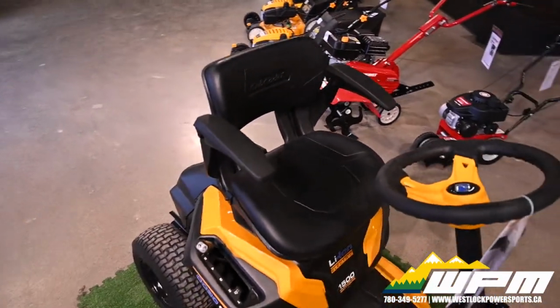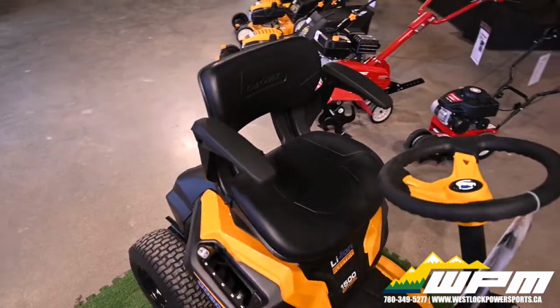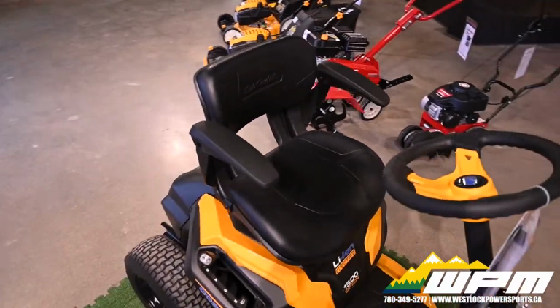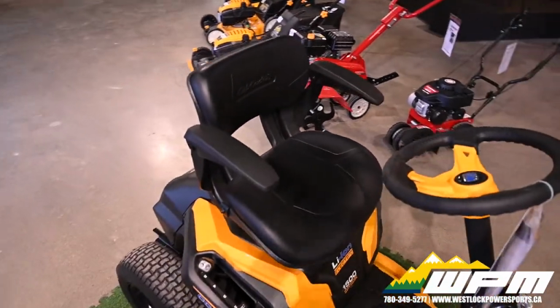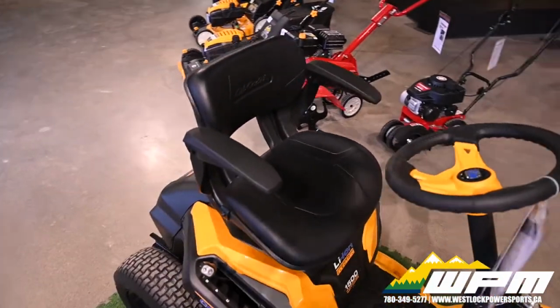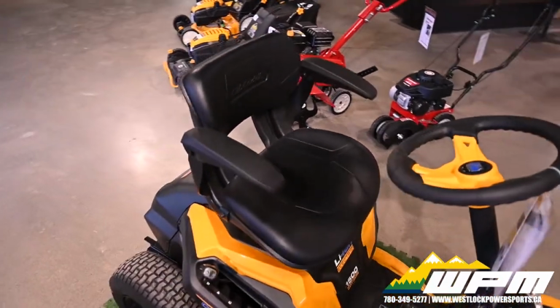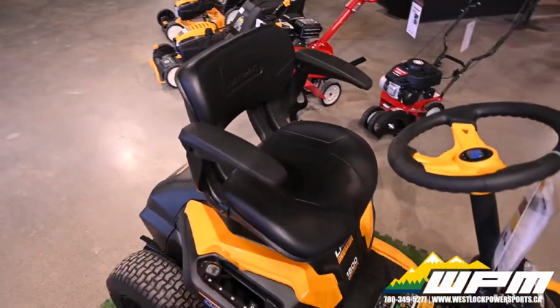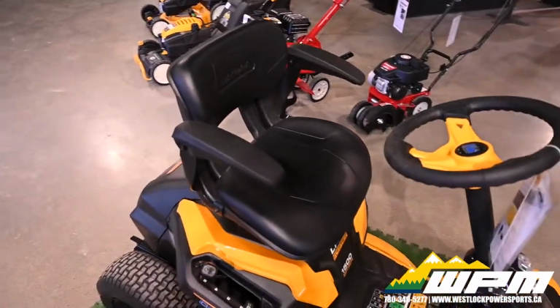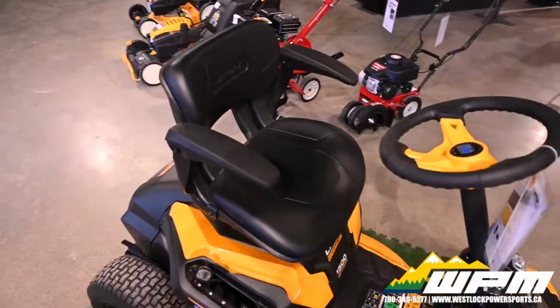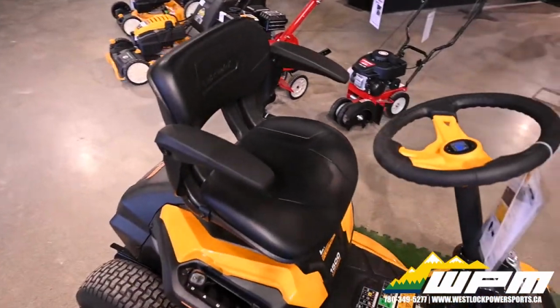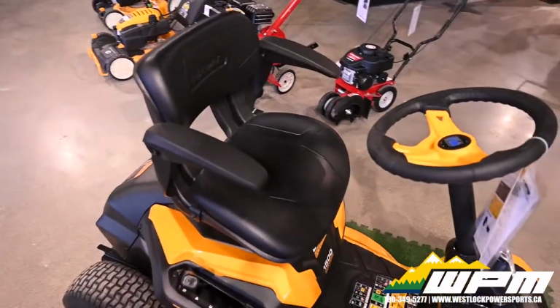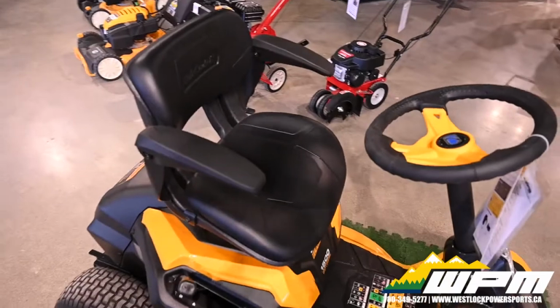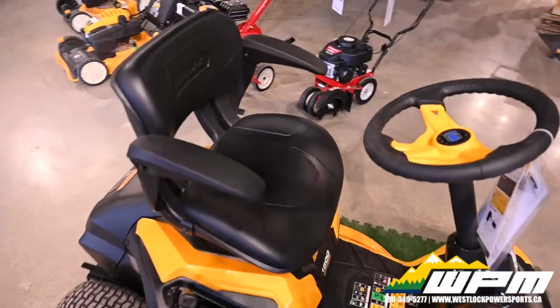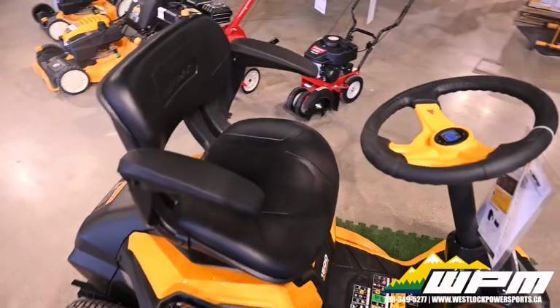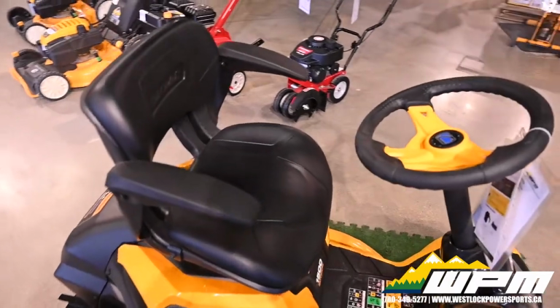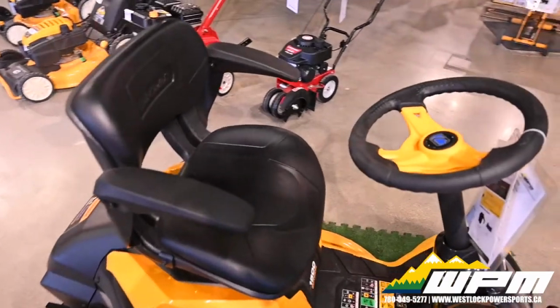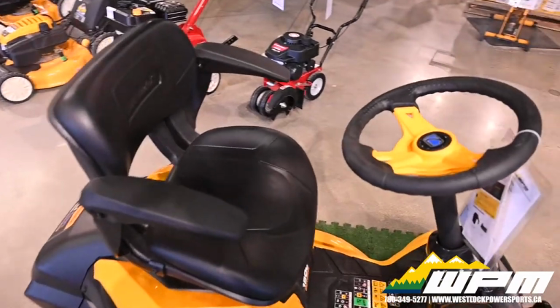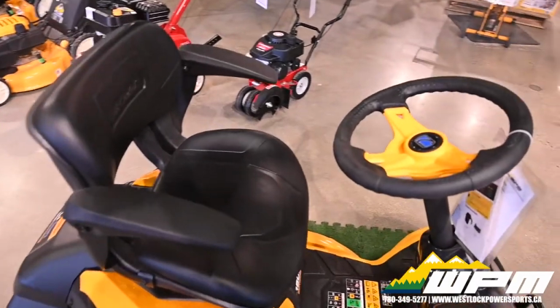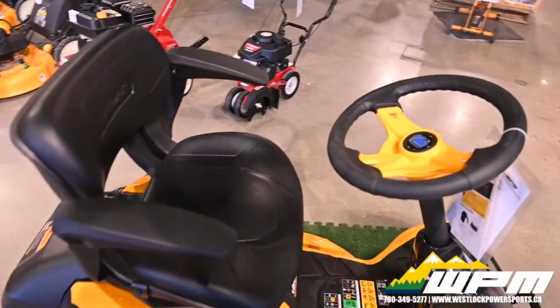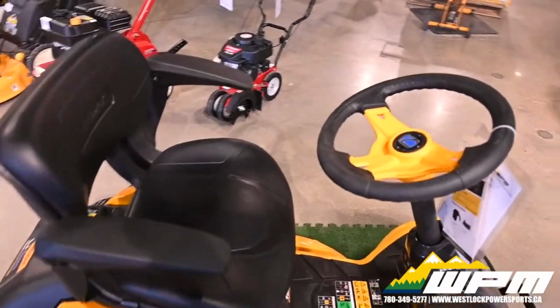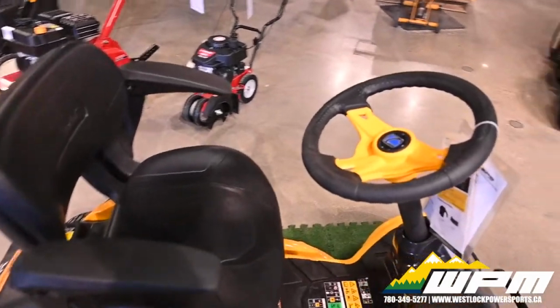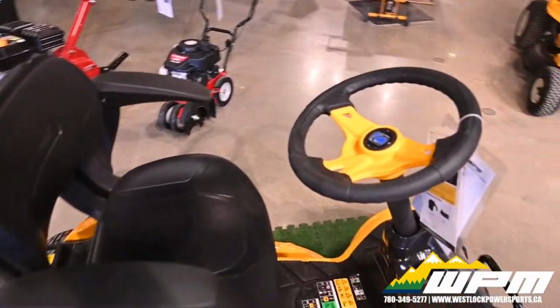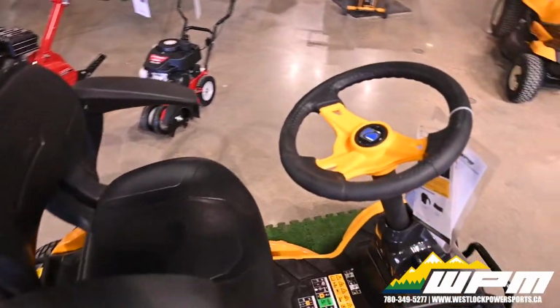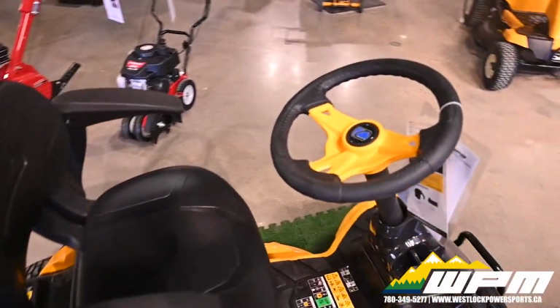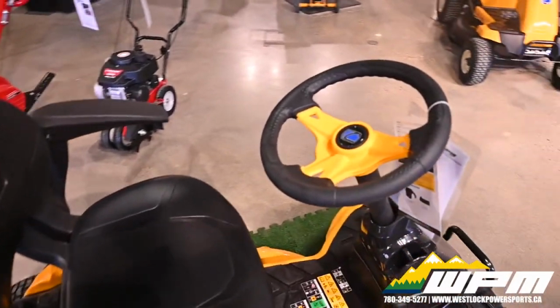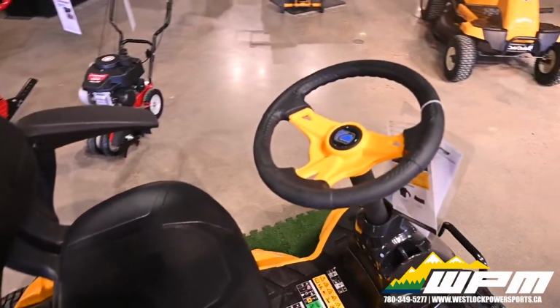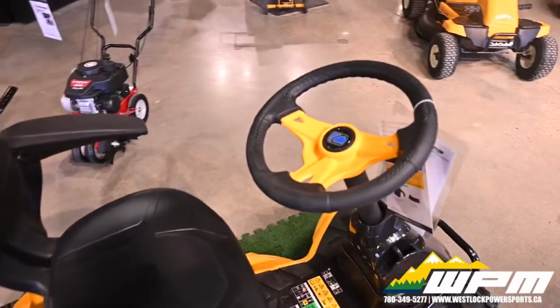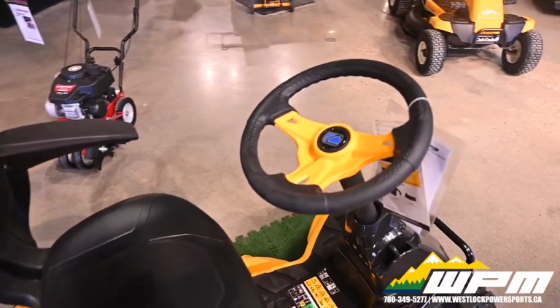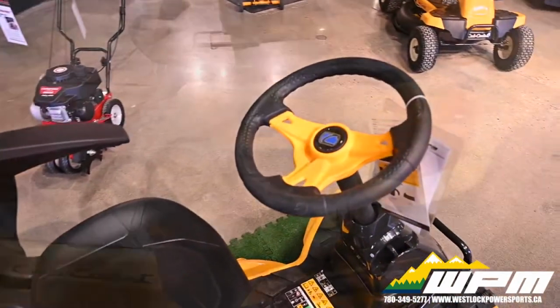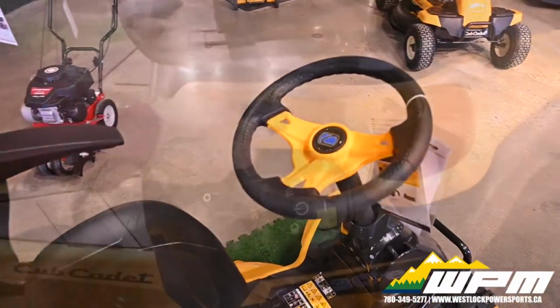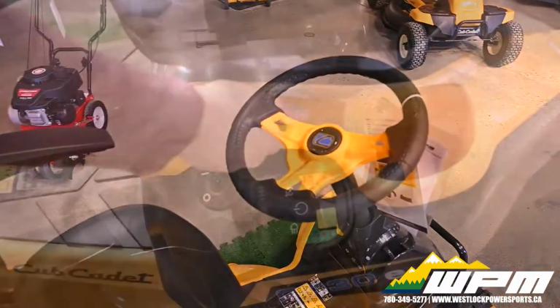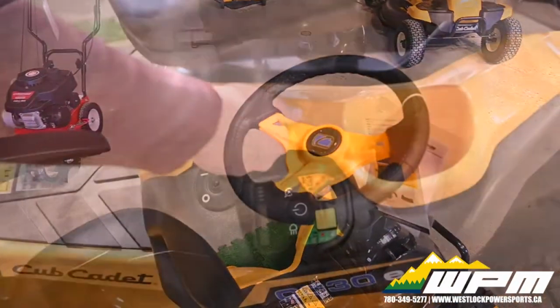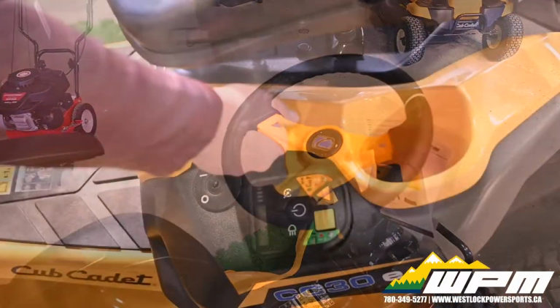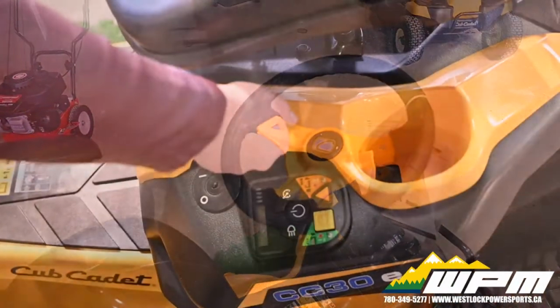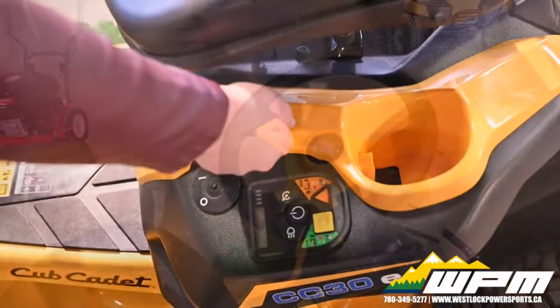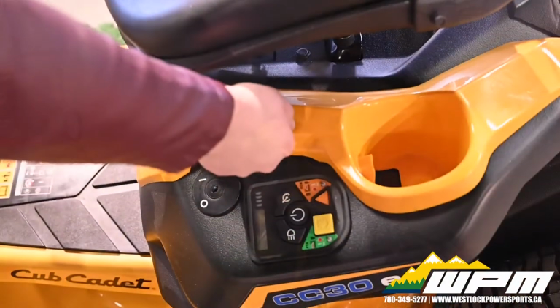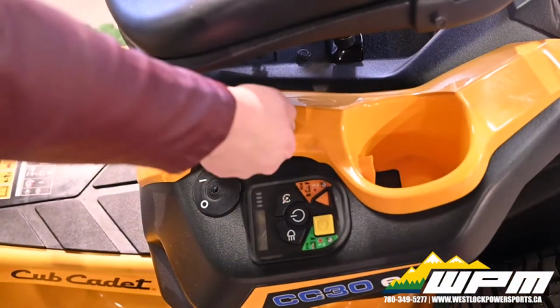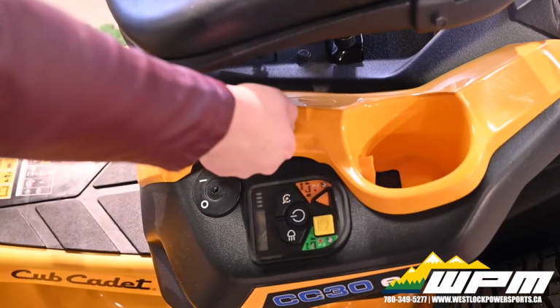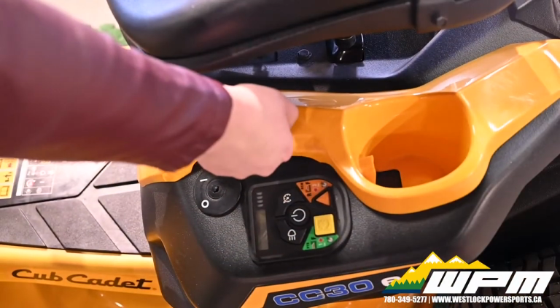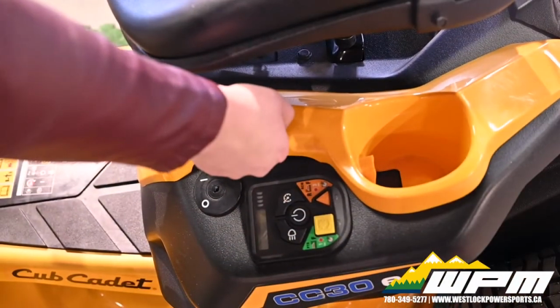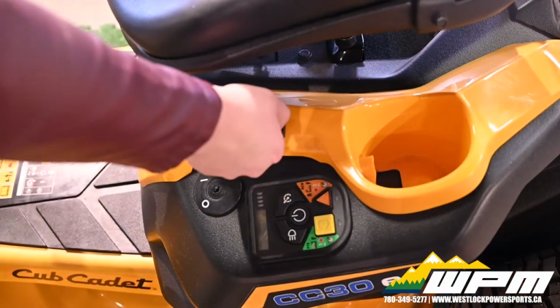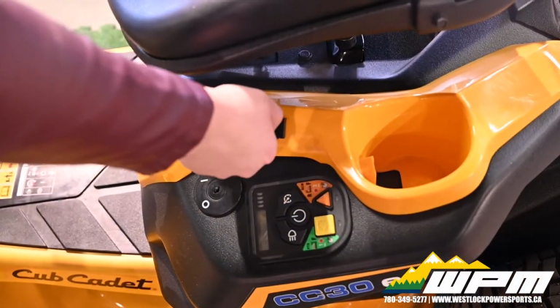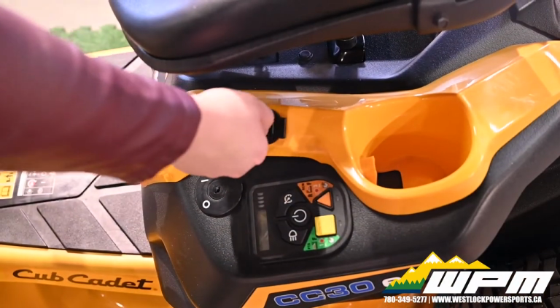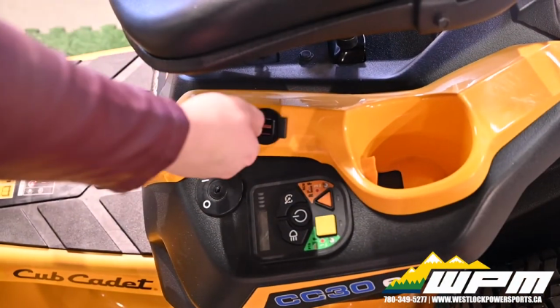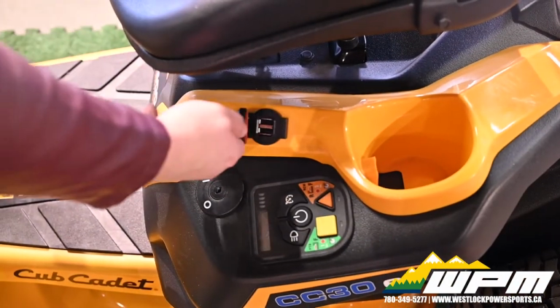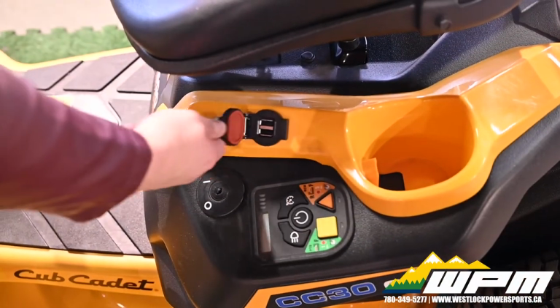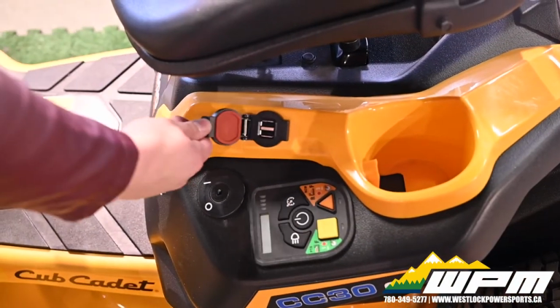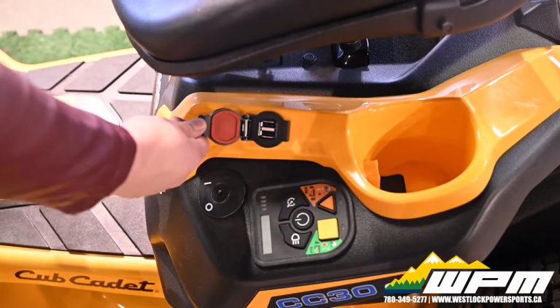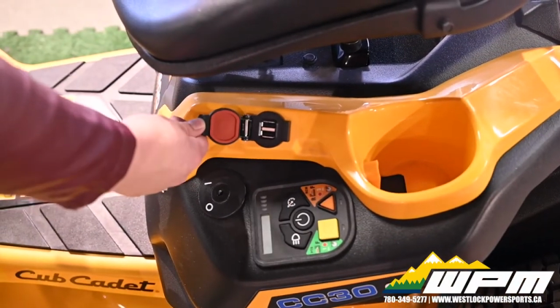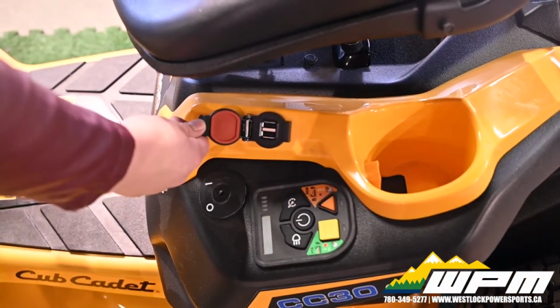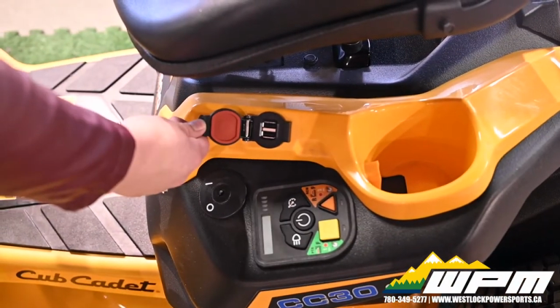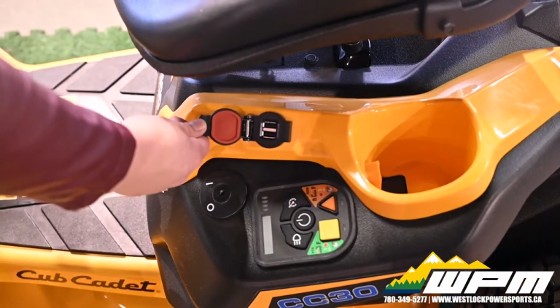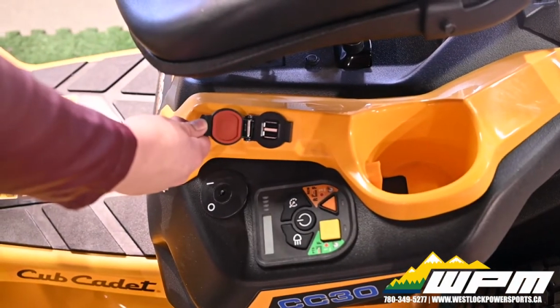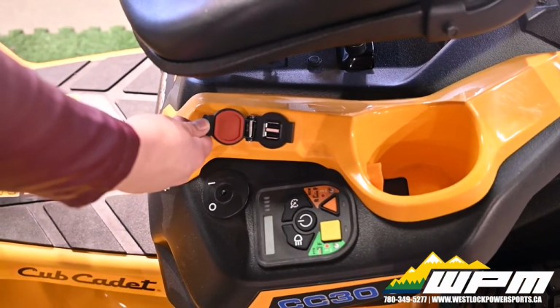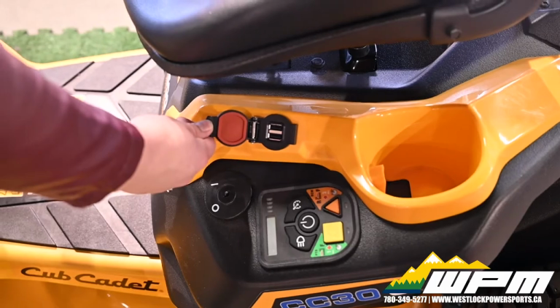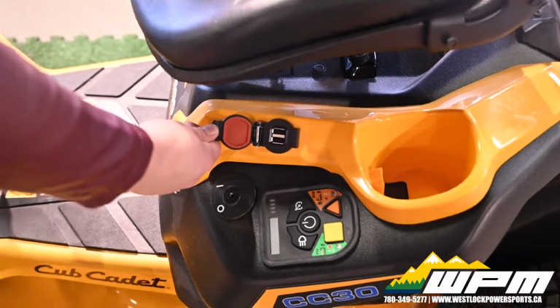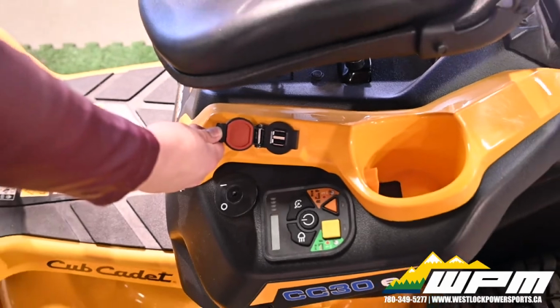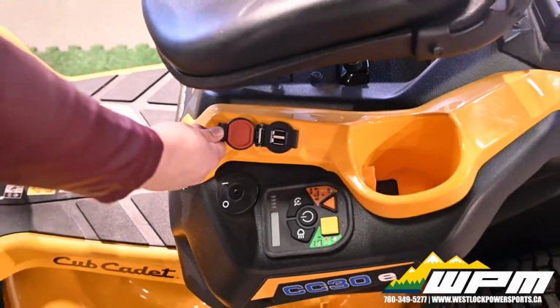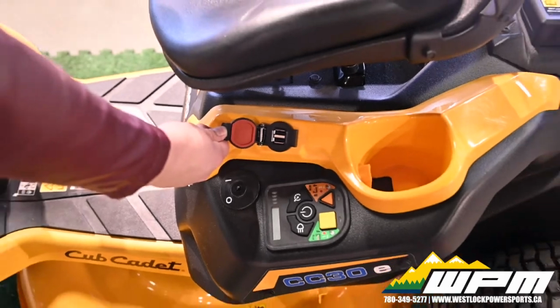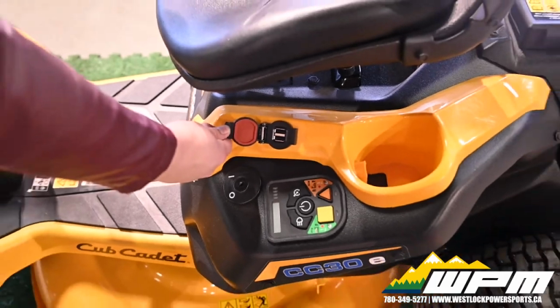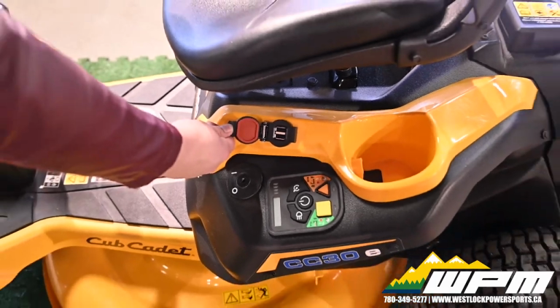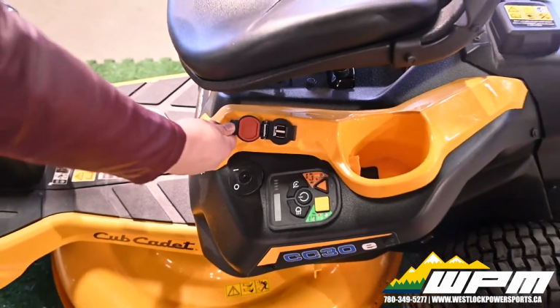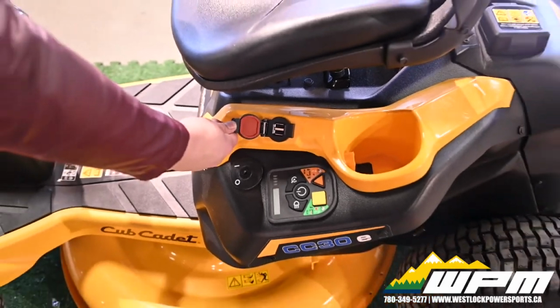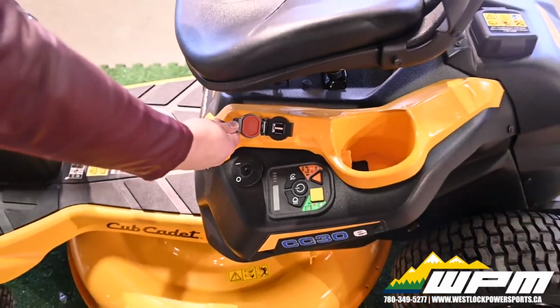Packed with user-friendly features like high back seat, soft touch steering wheel, USB charging port, LED lights, and cruise control.